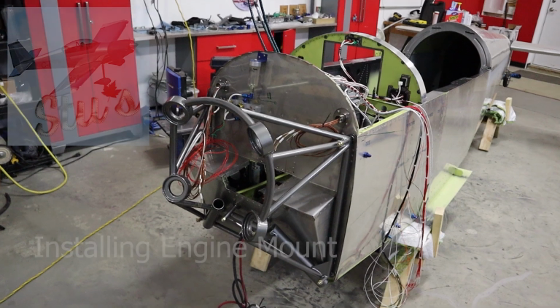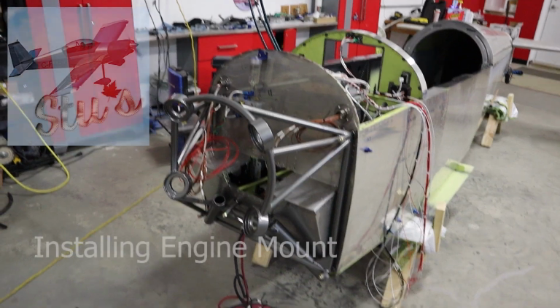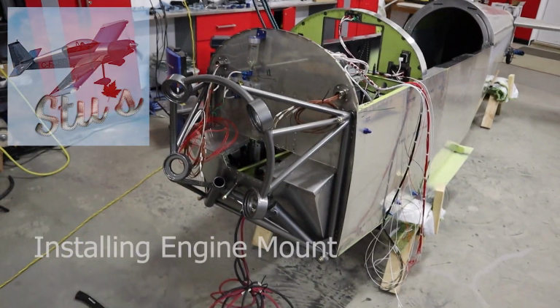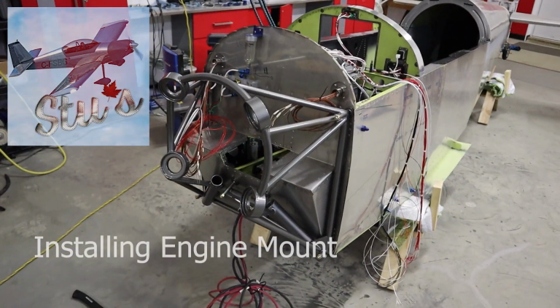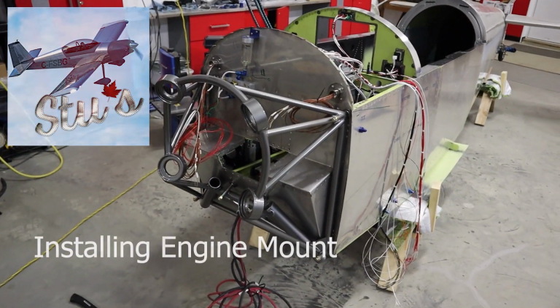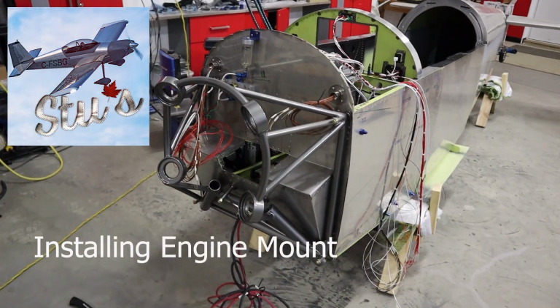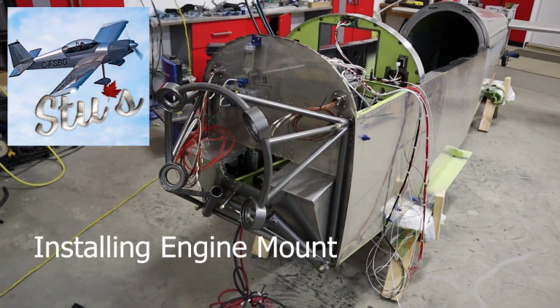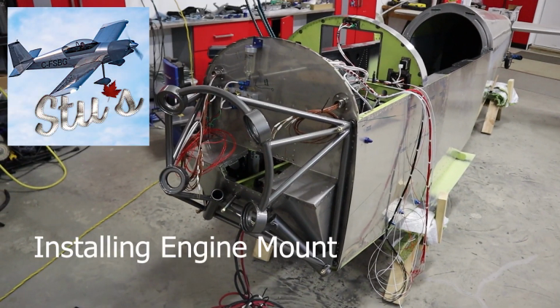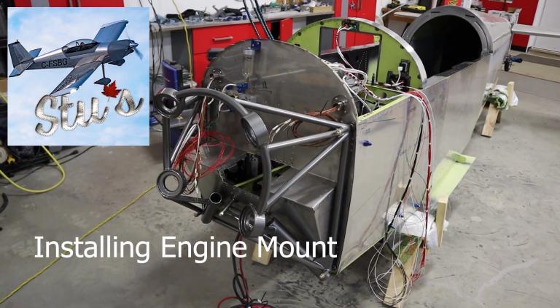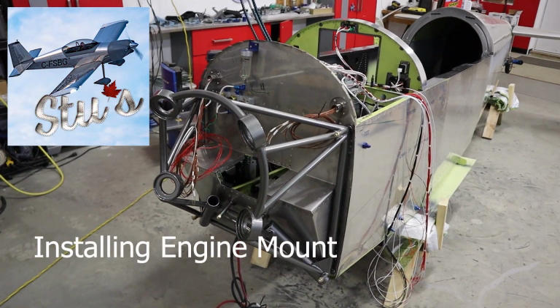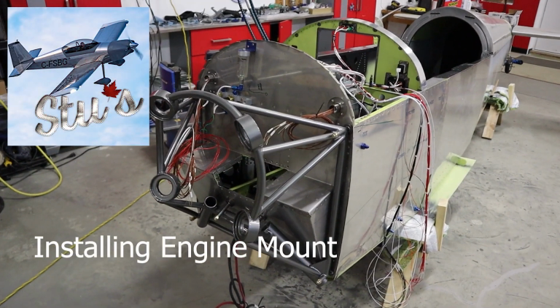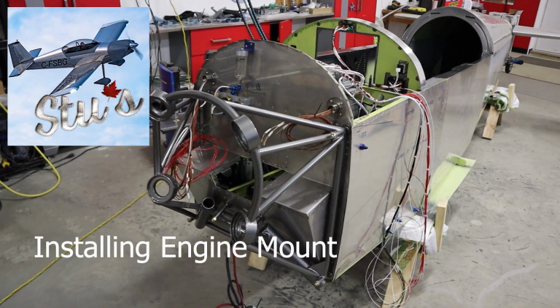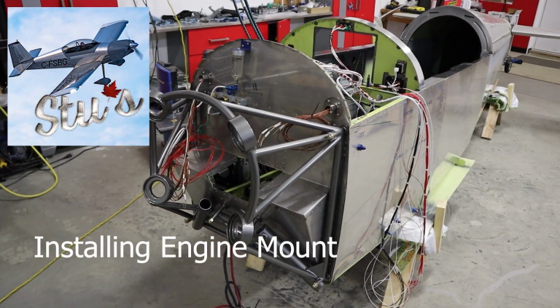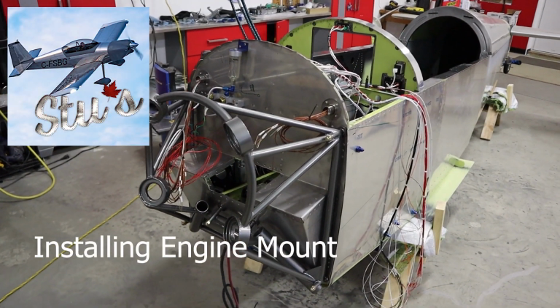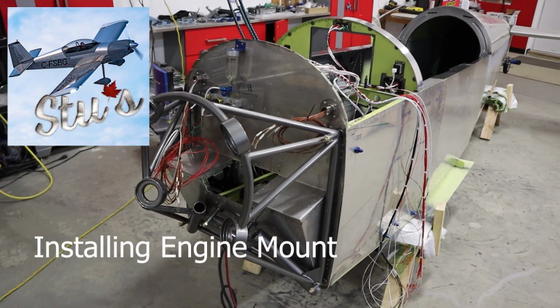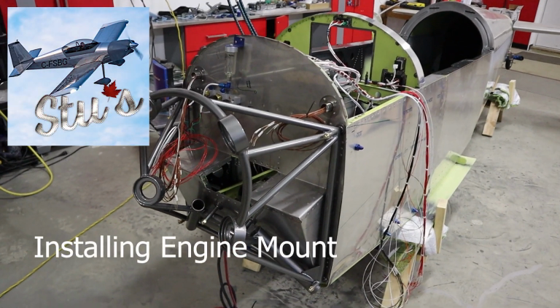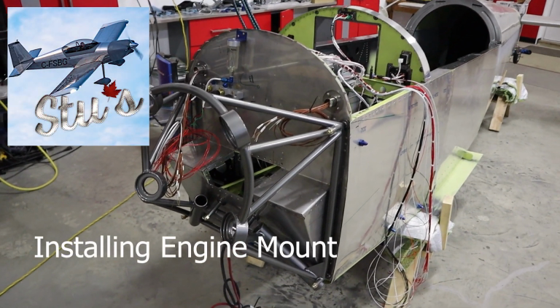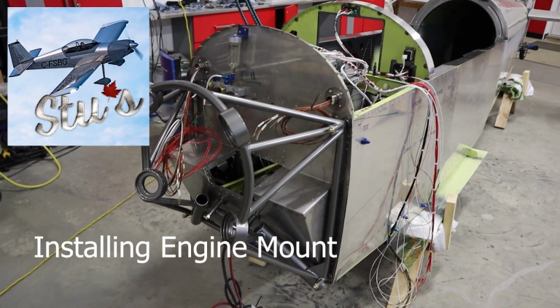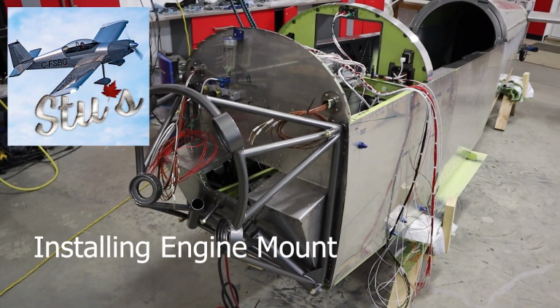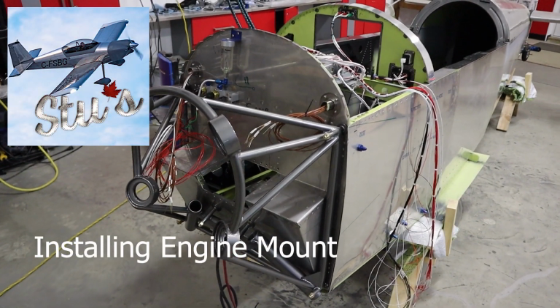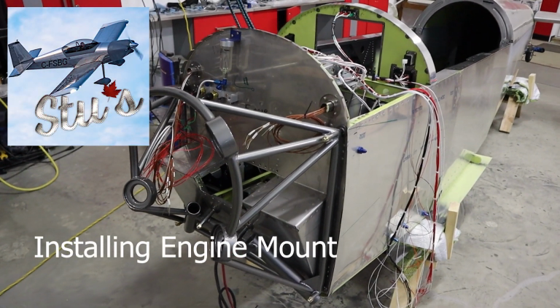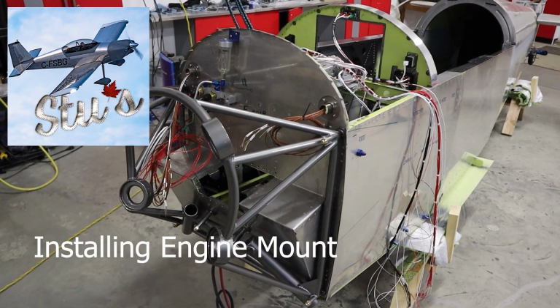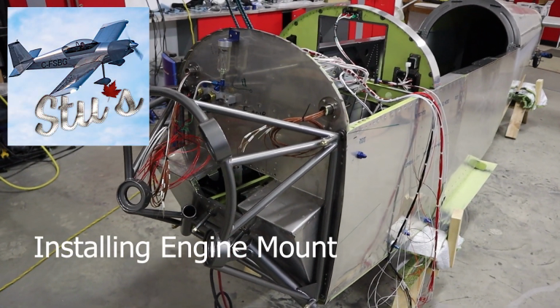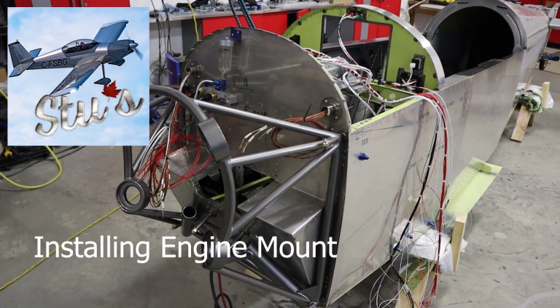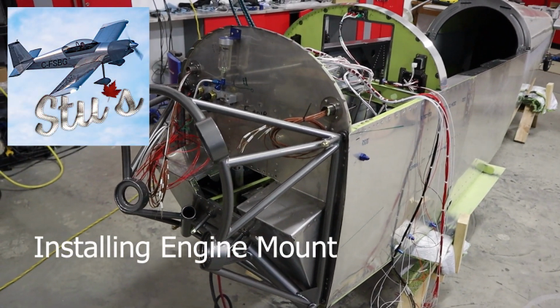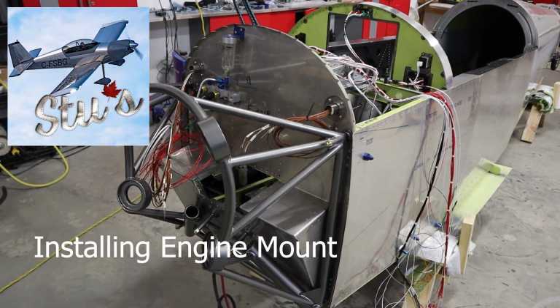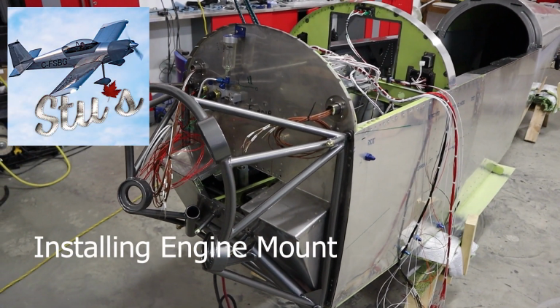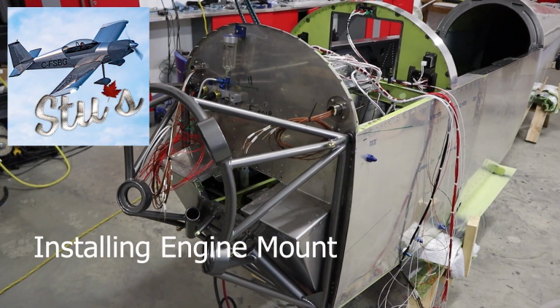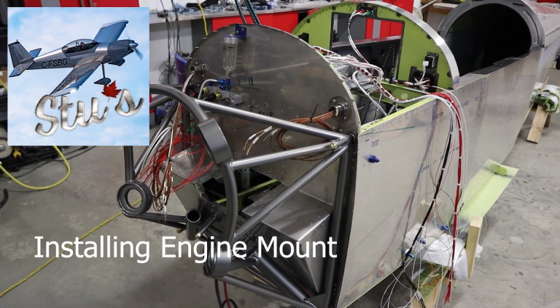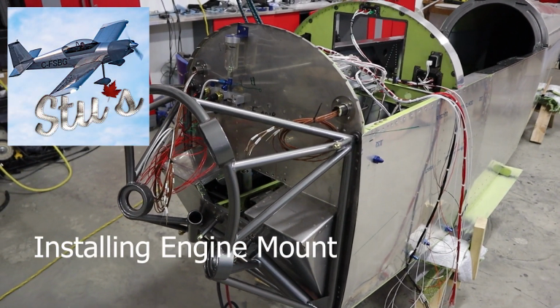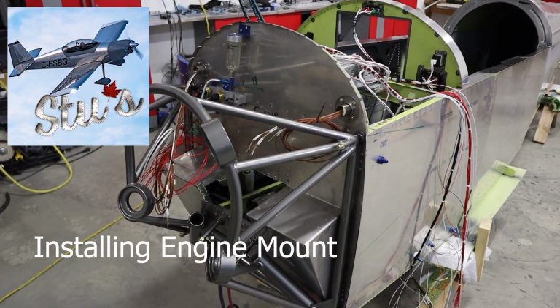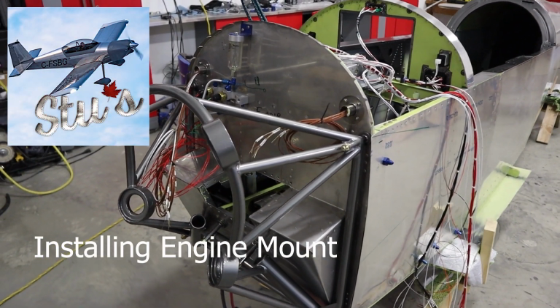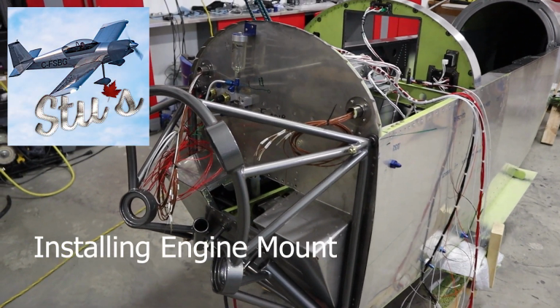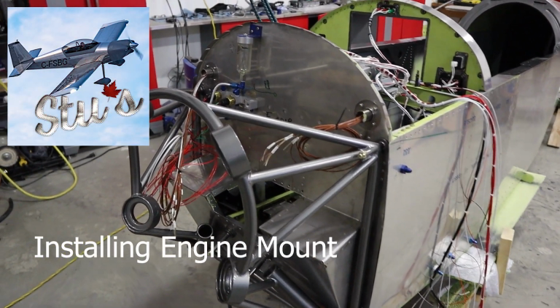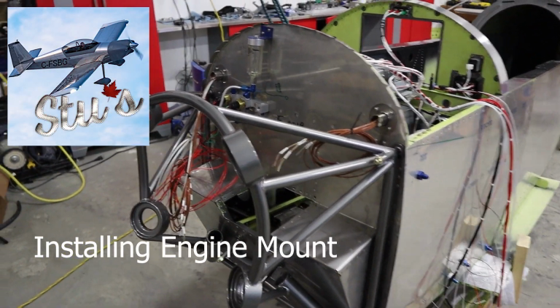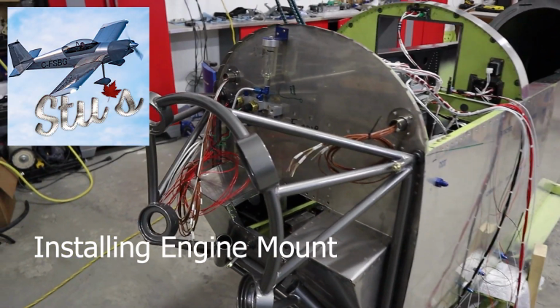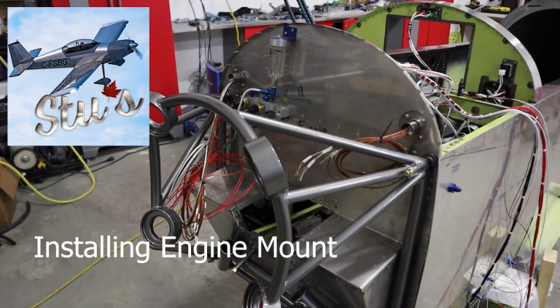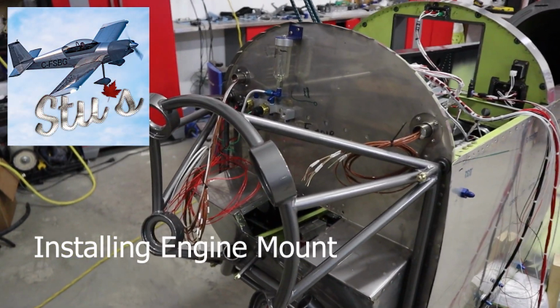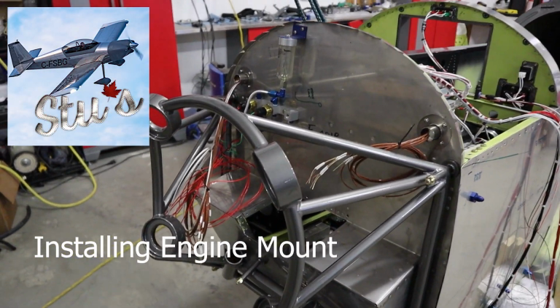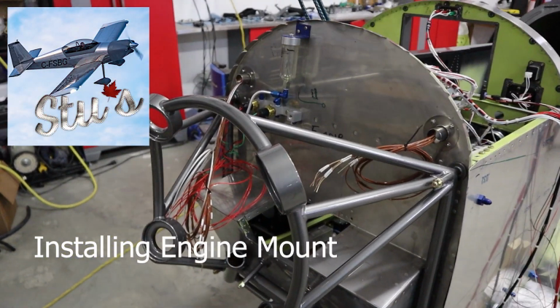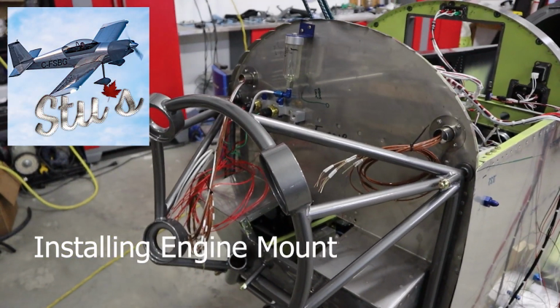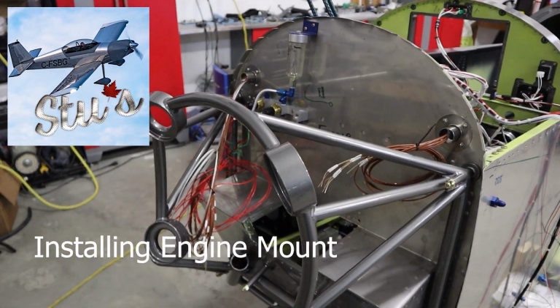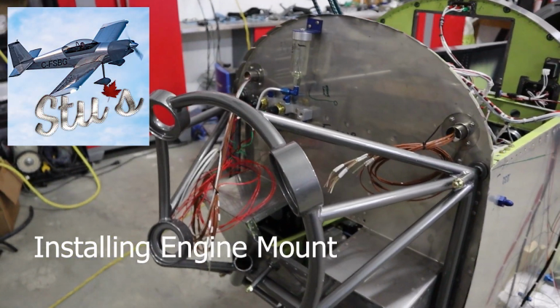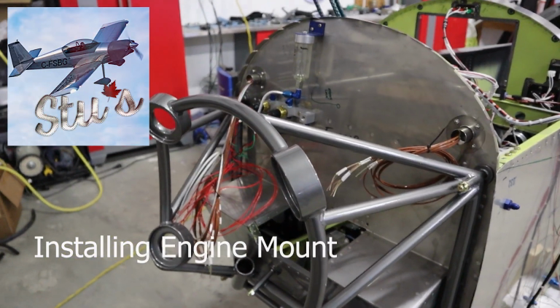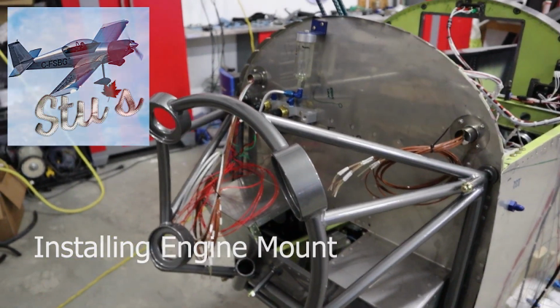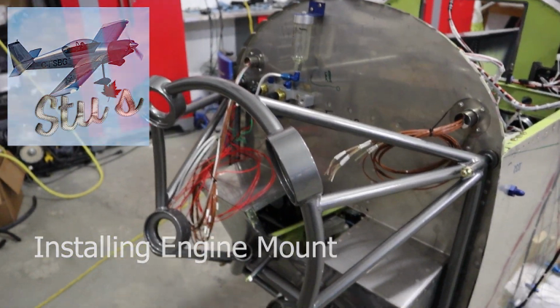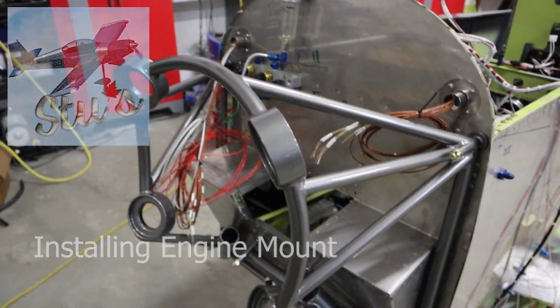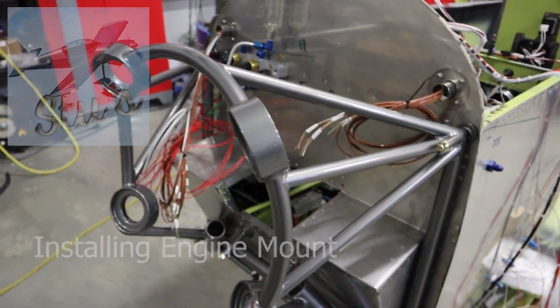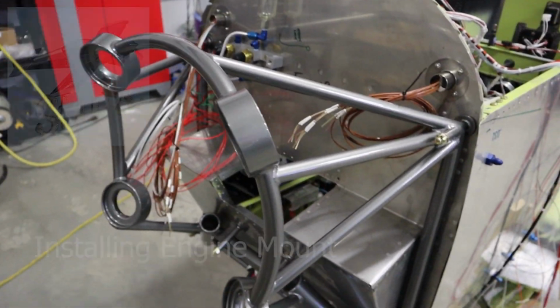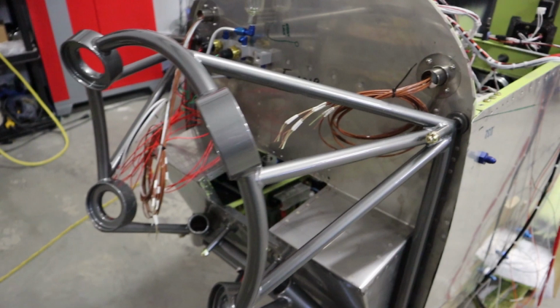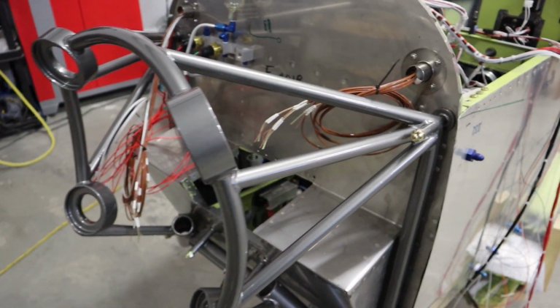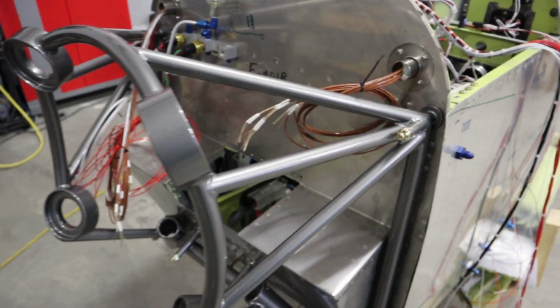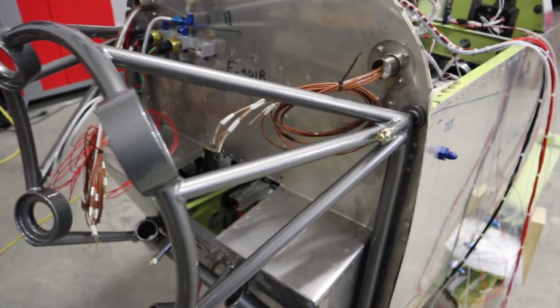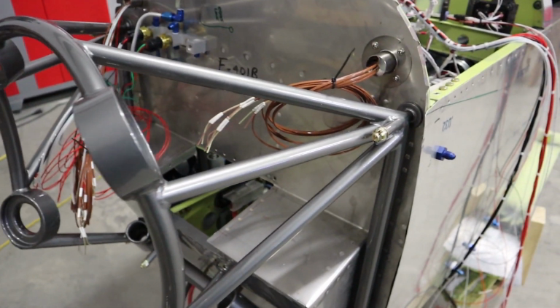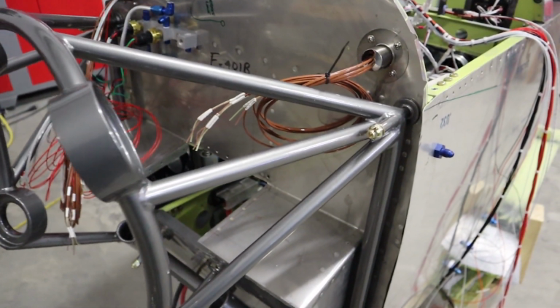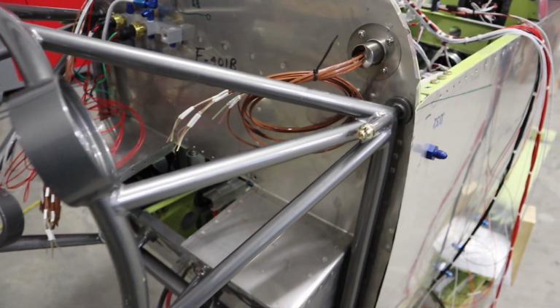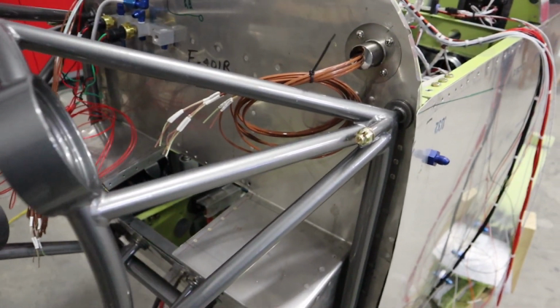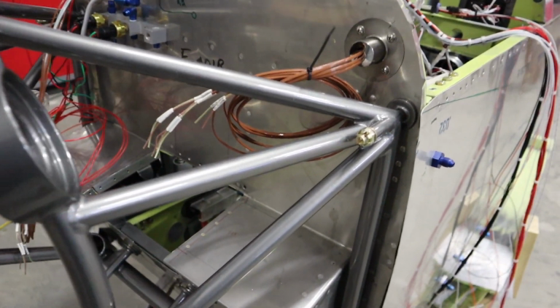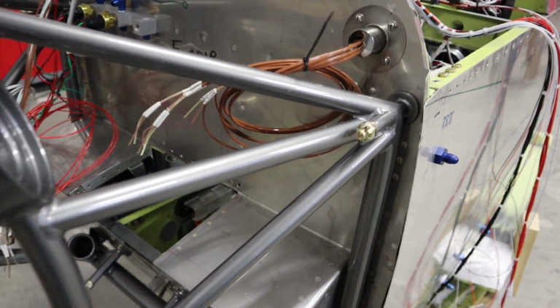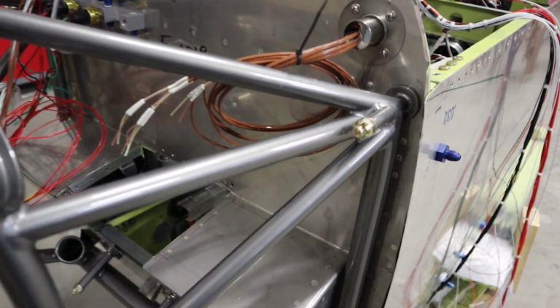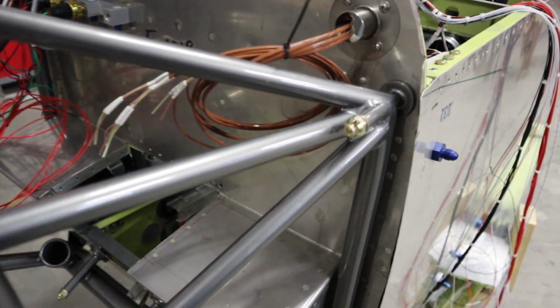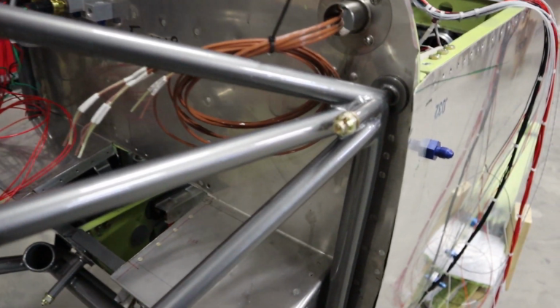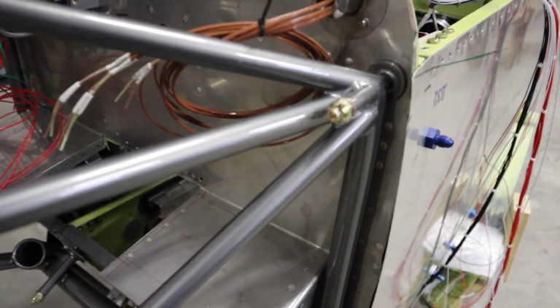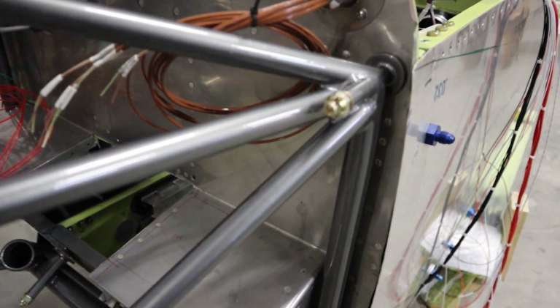Today we're going to talk about installing the engine mount on the RV4. We'll show you how we did it on our project and the little gotchas.